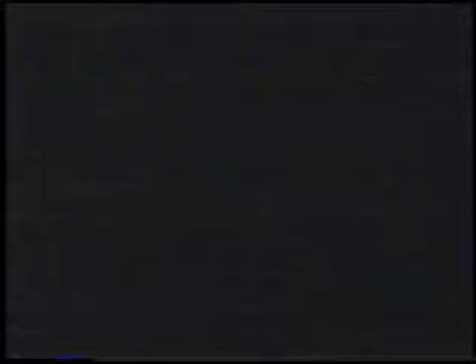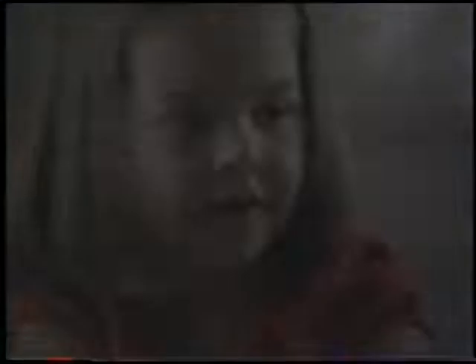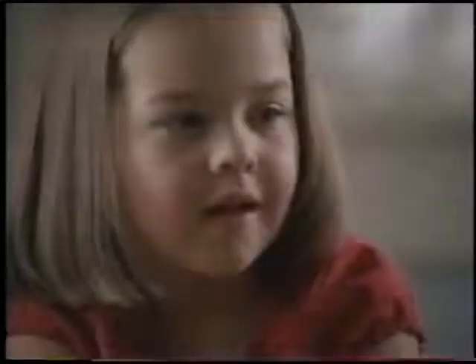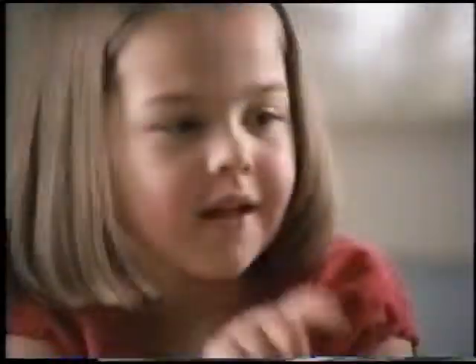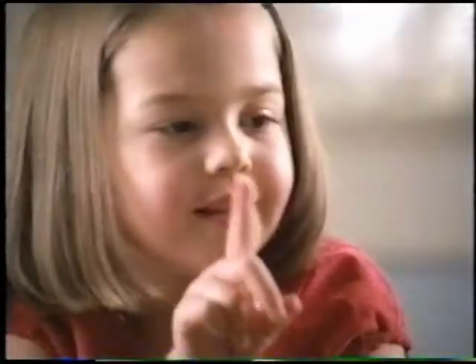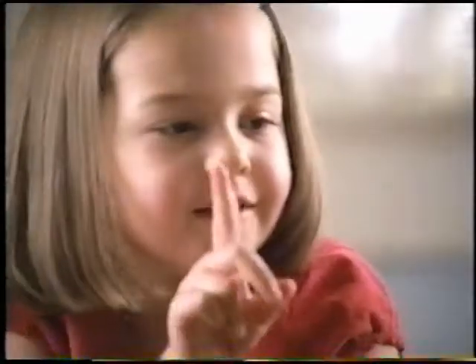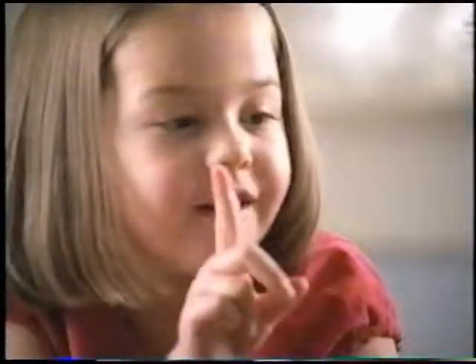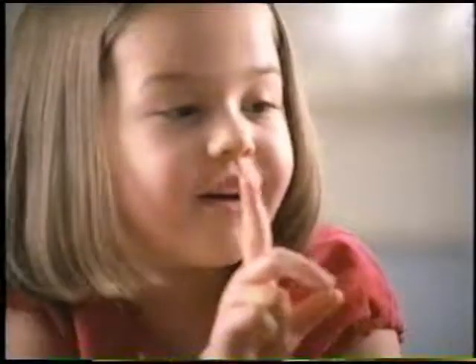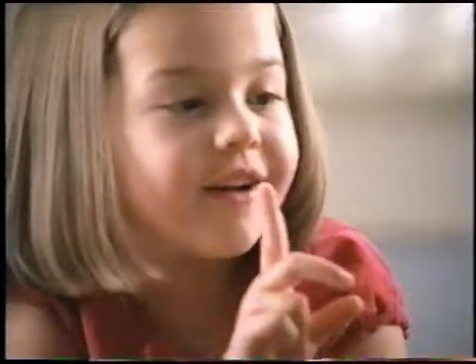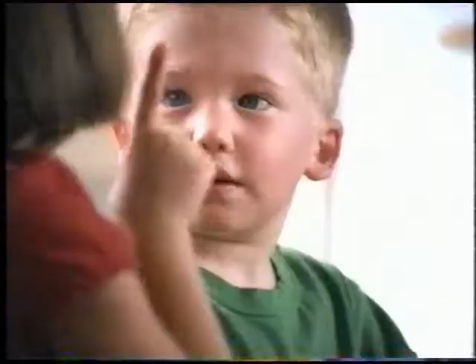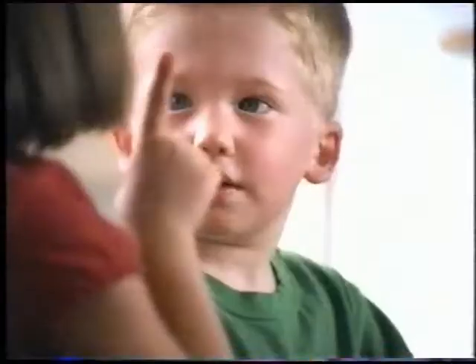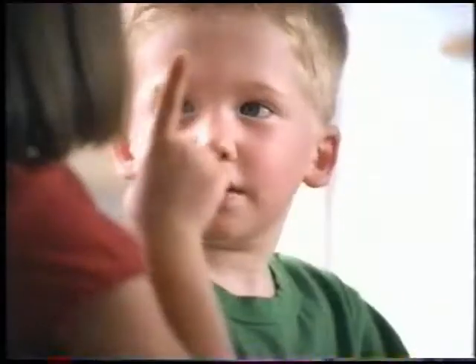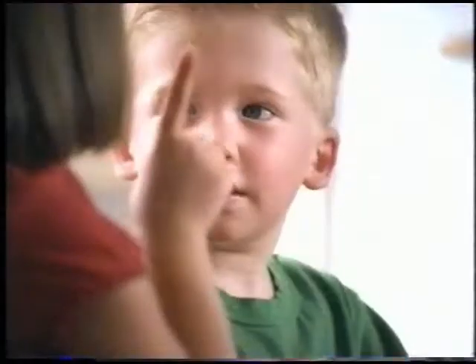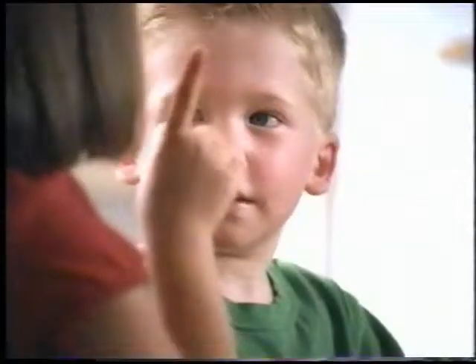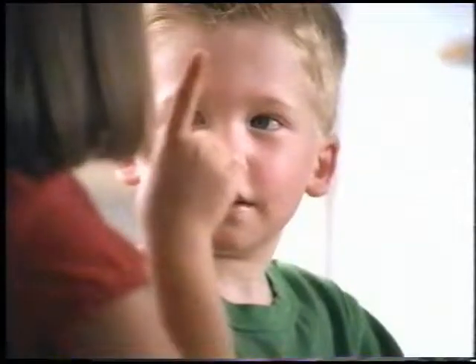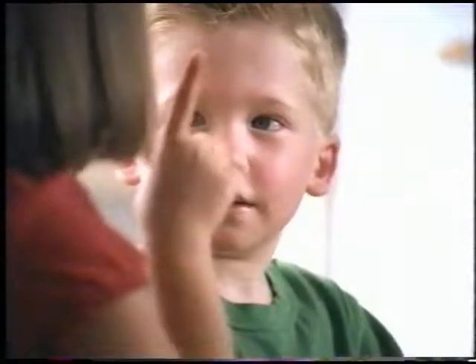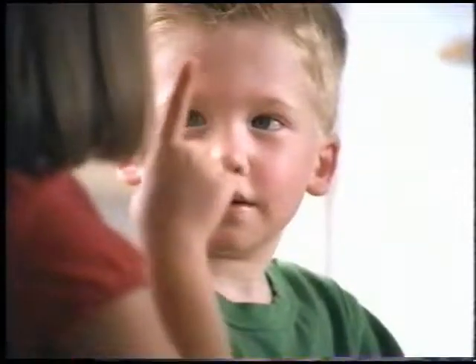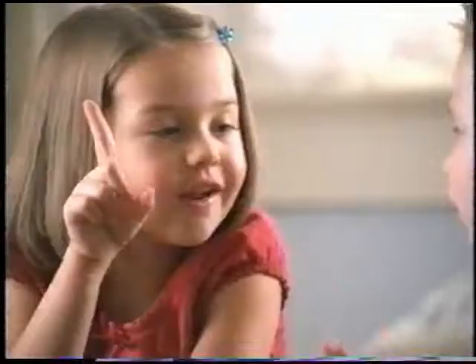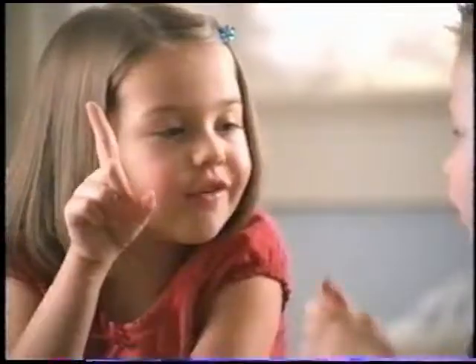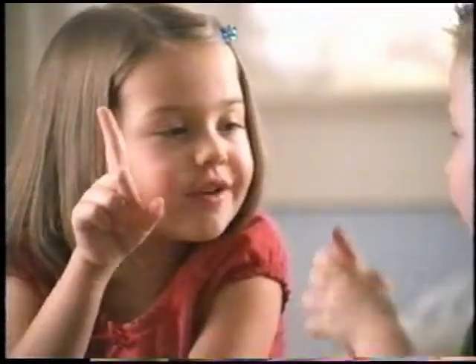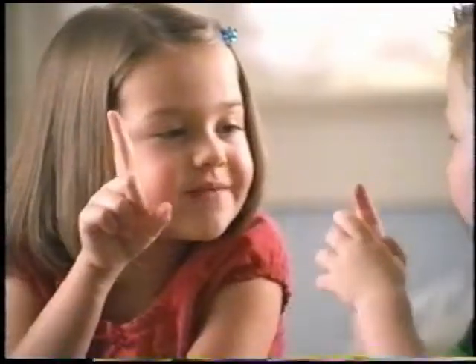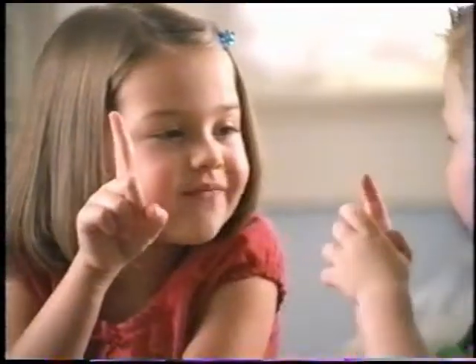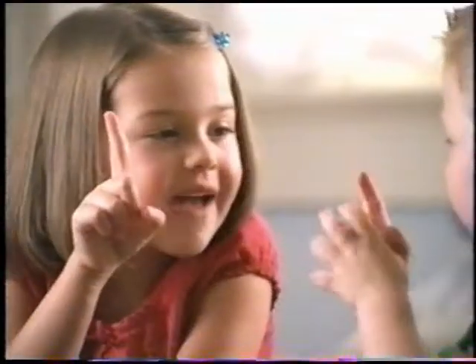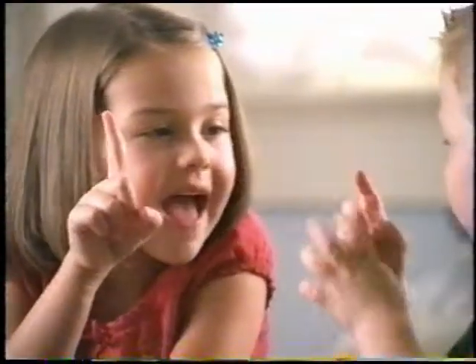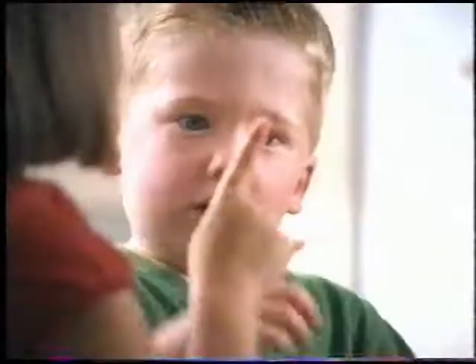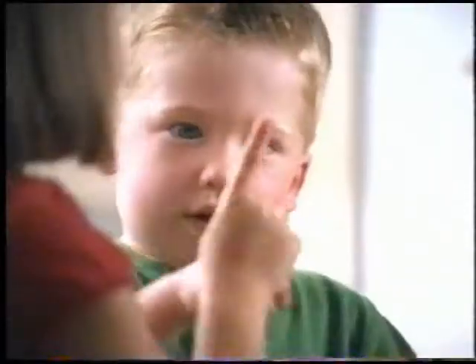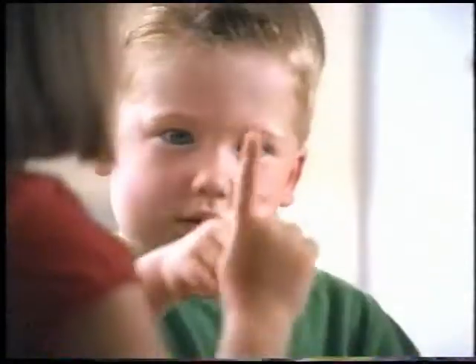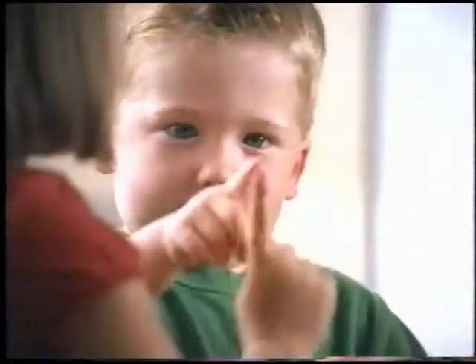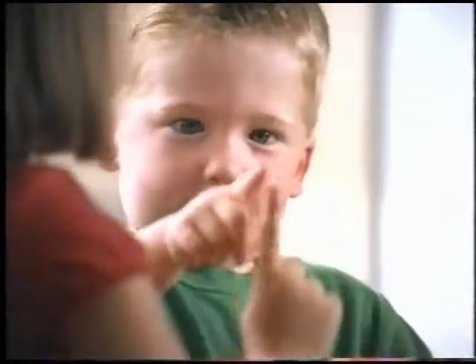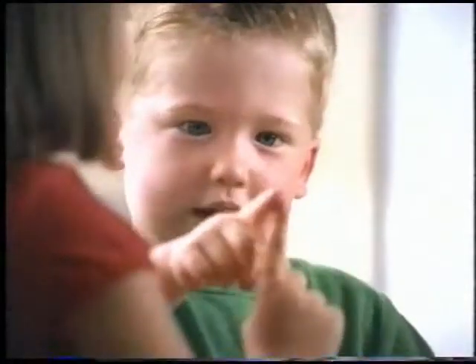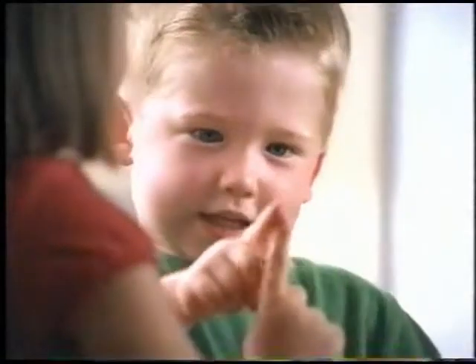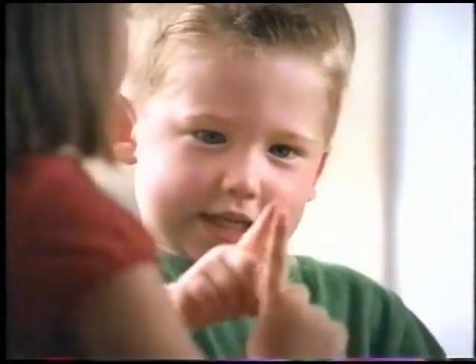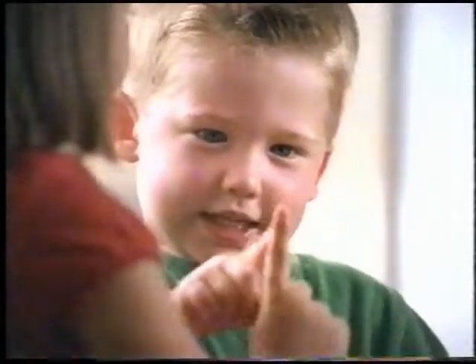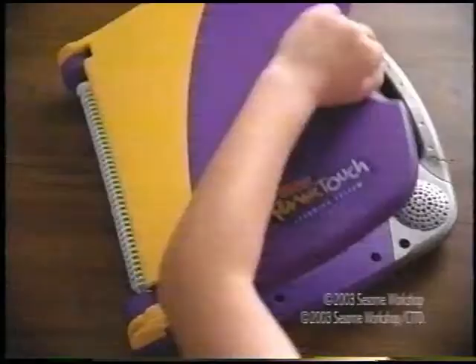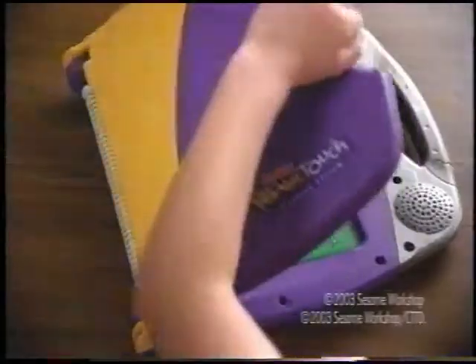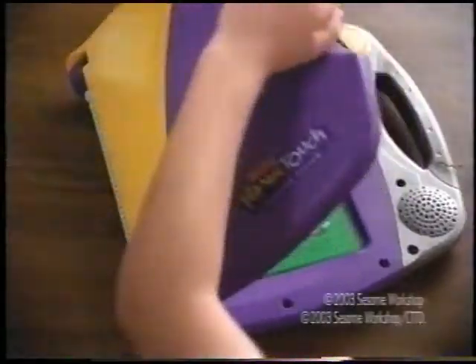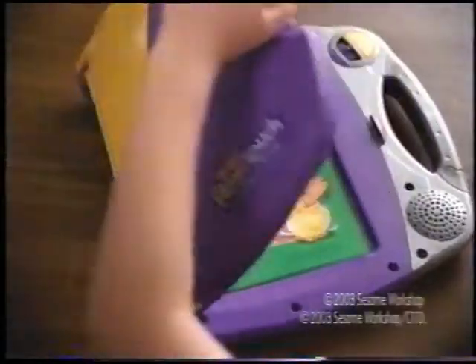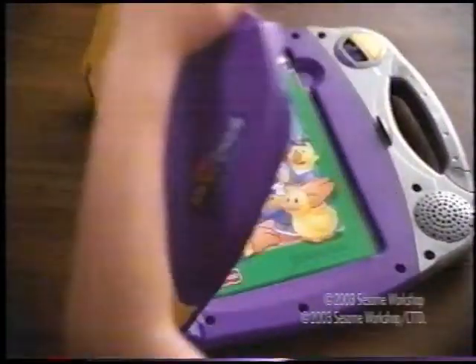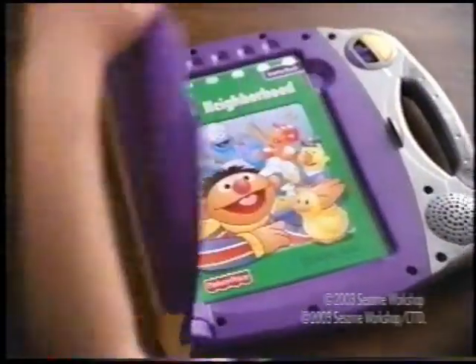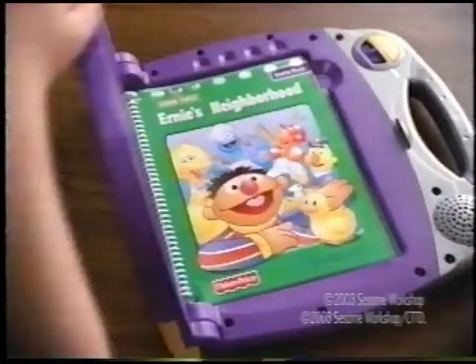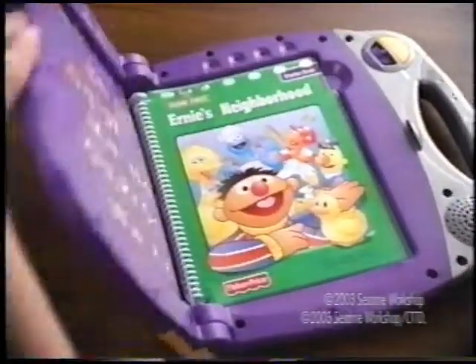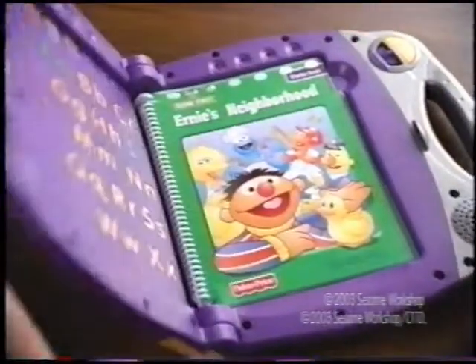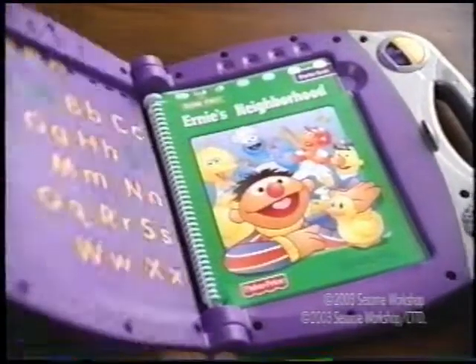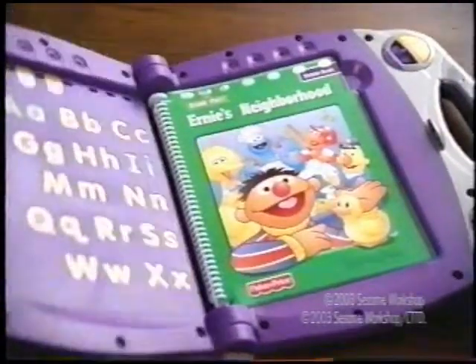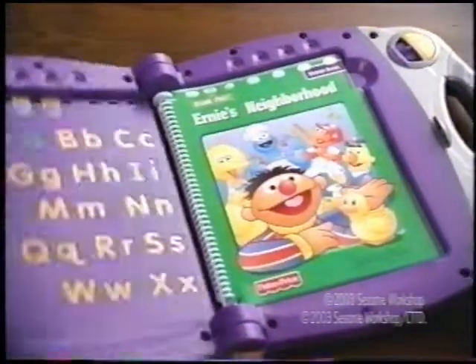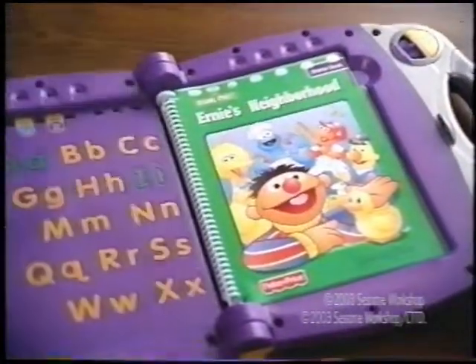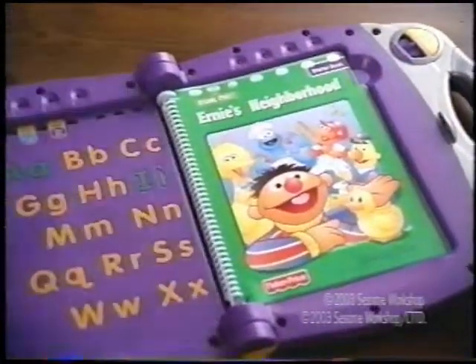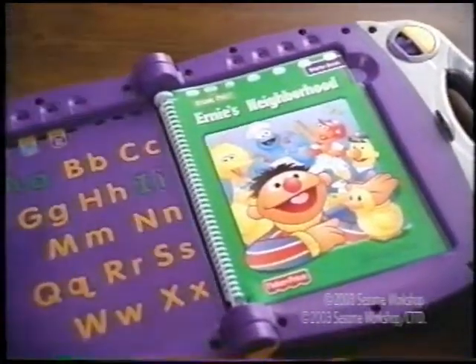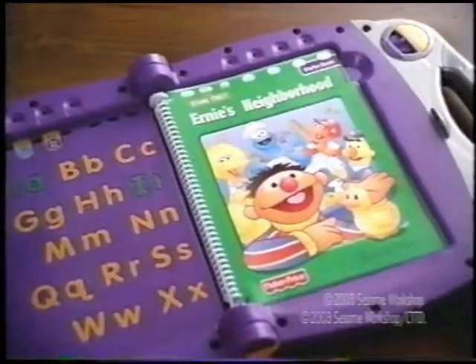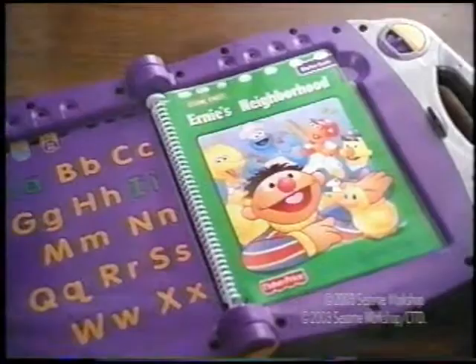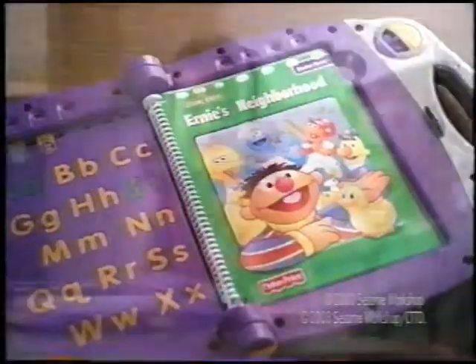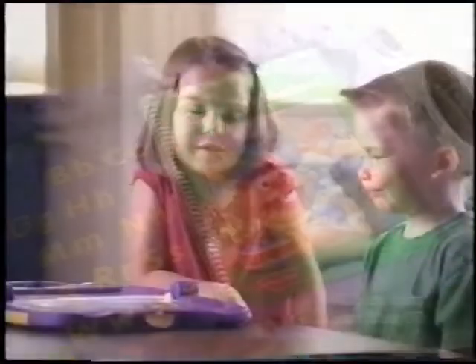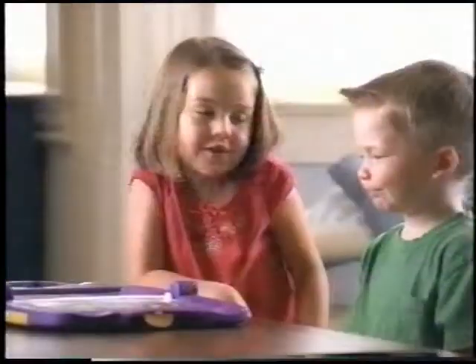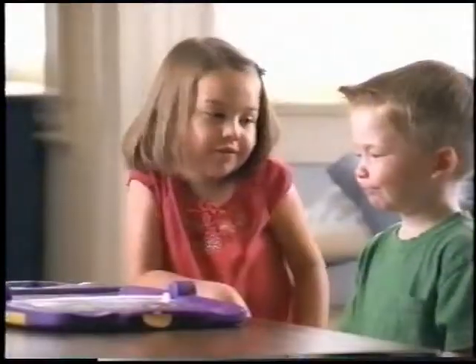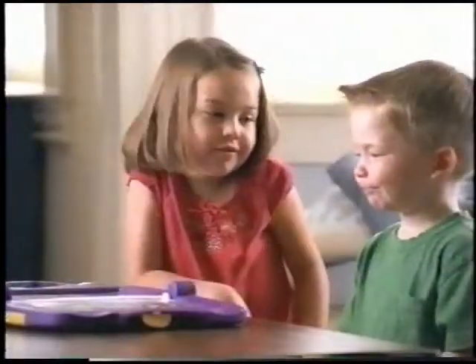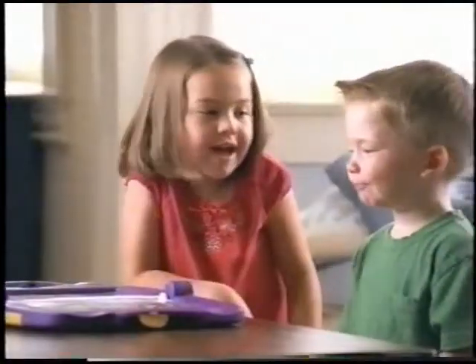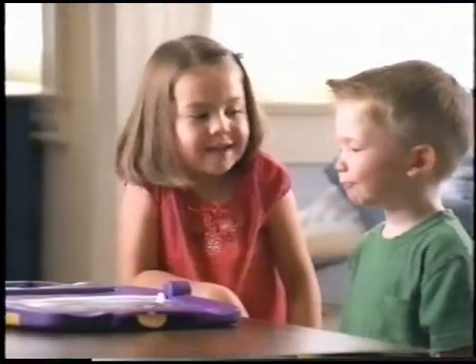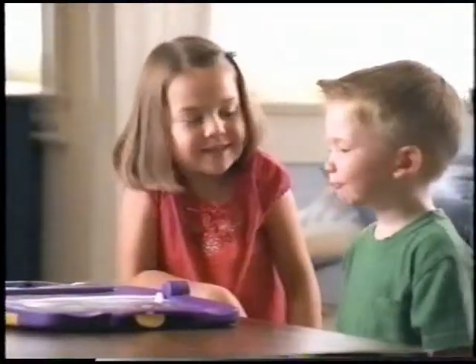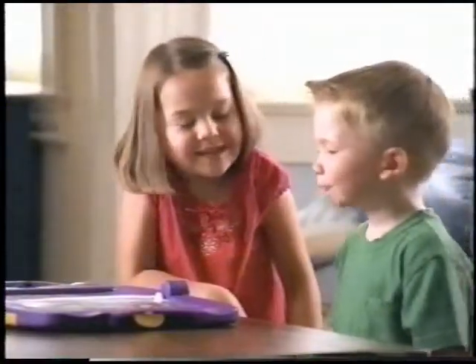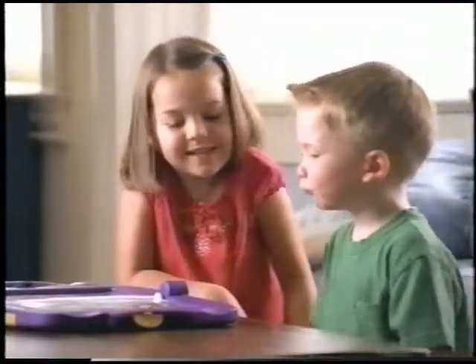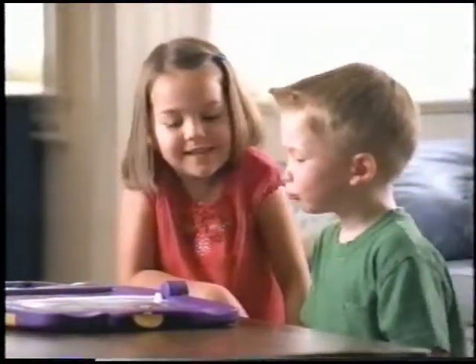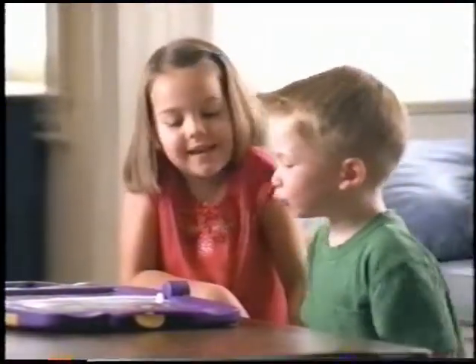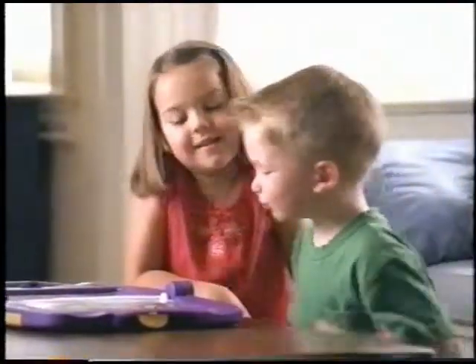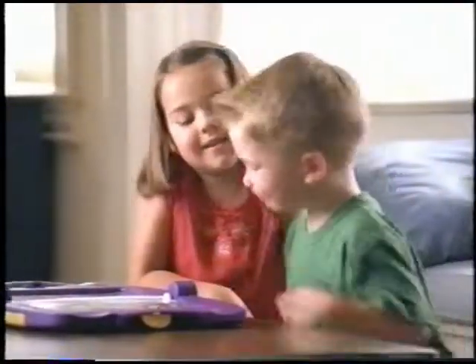Look, my finger is magic. Fisher-Price introduces PowerTouch. You touch, it's easy.